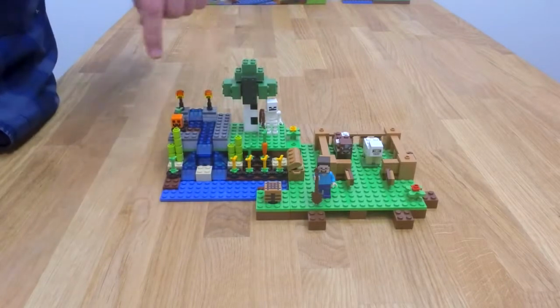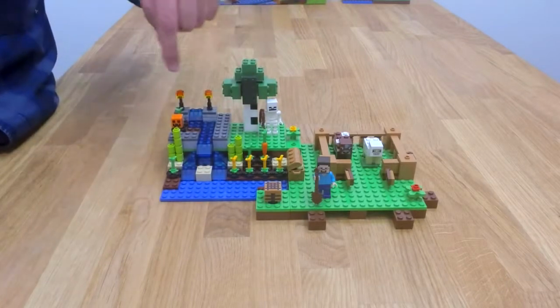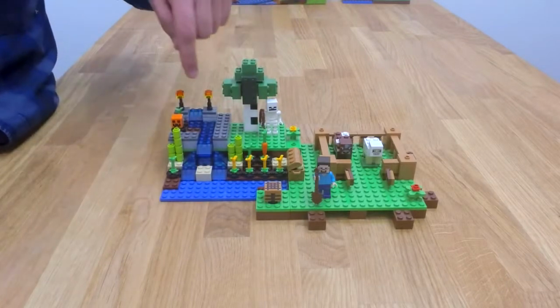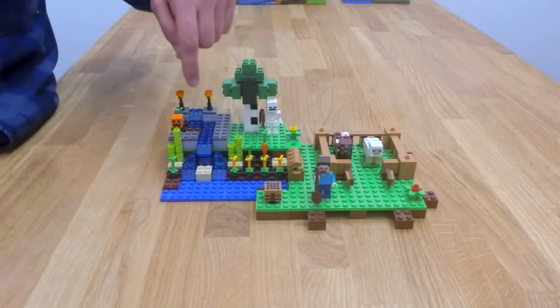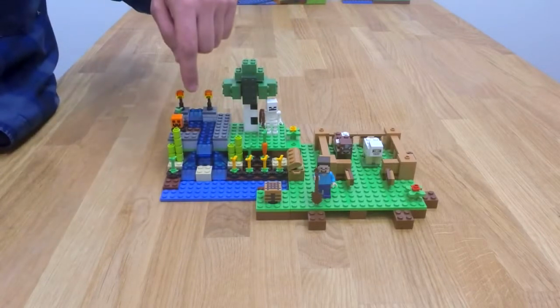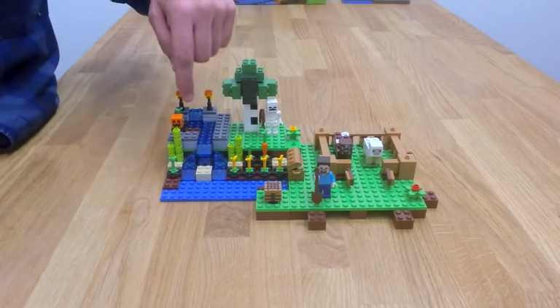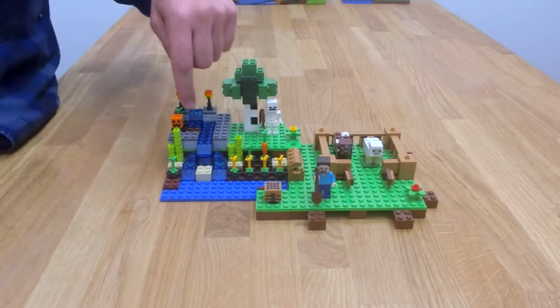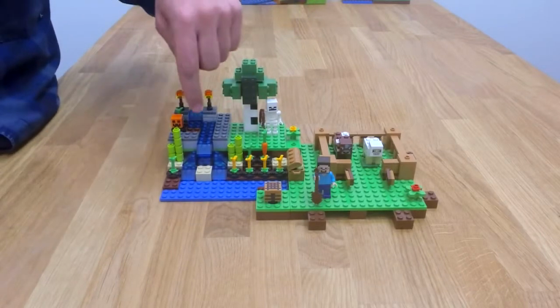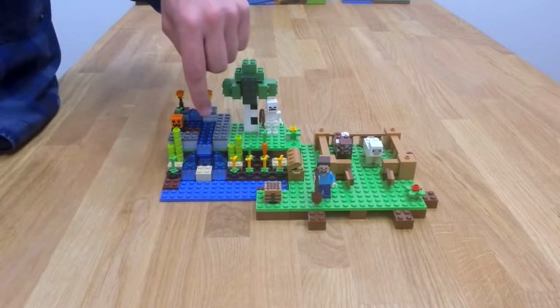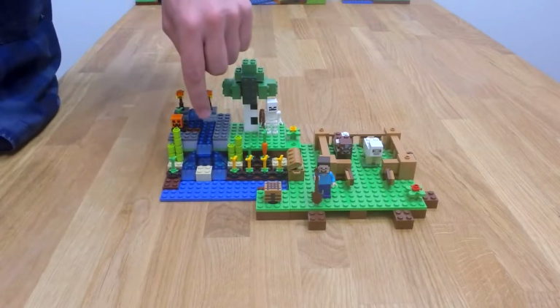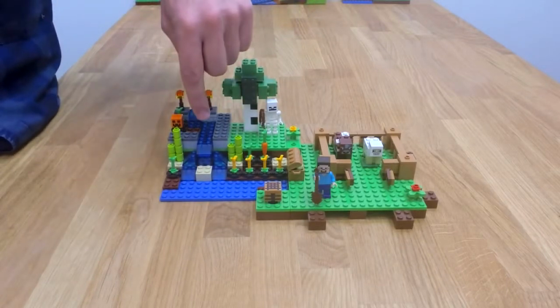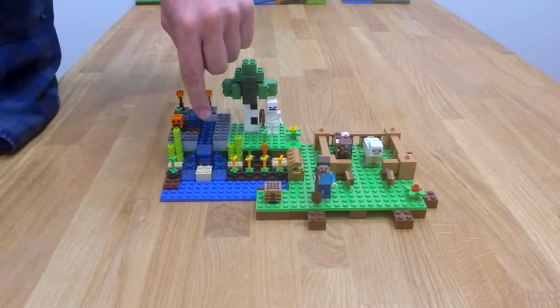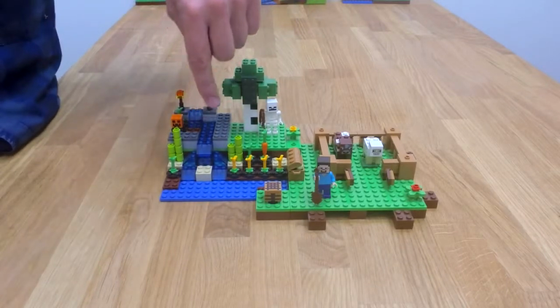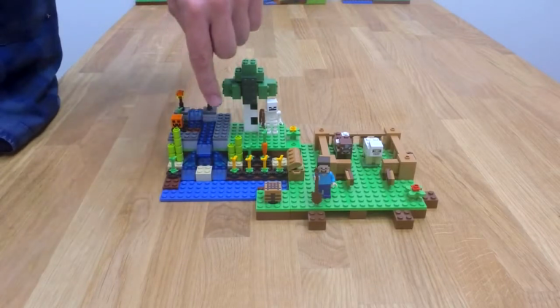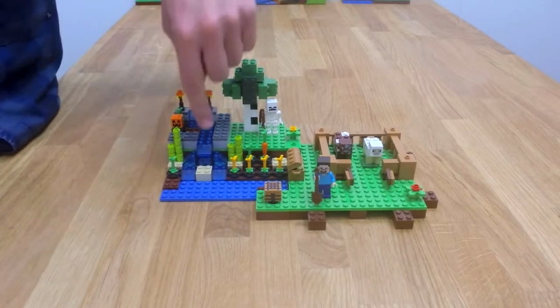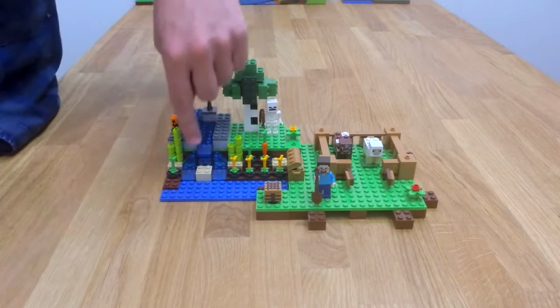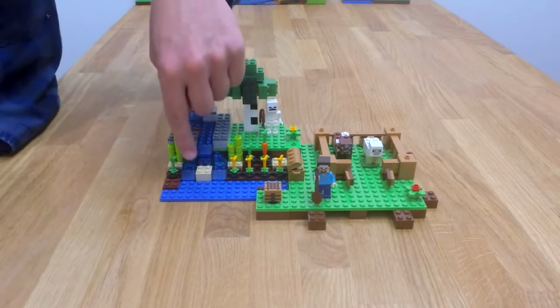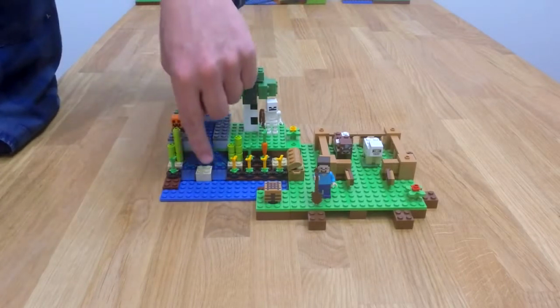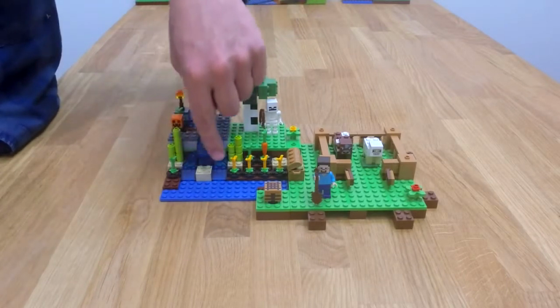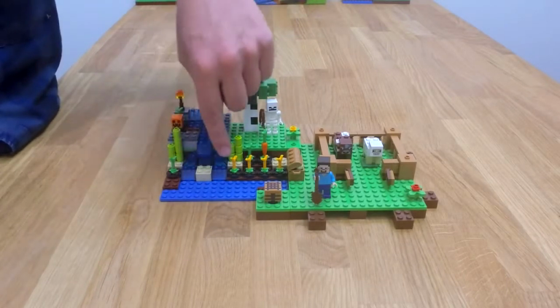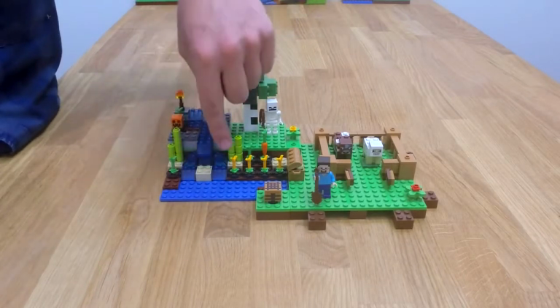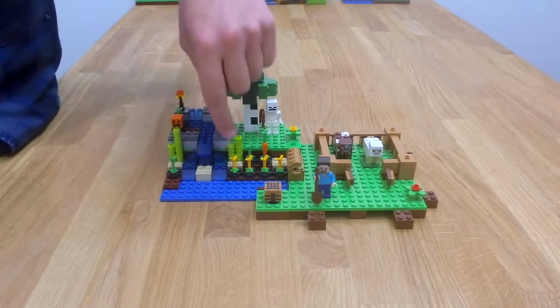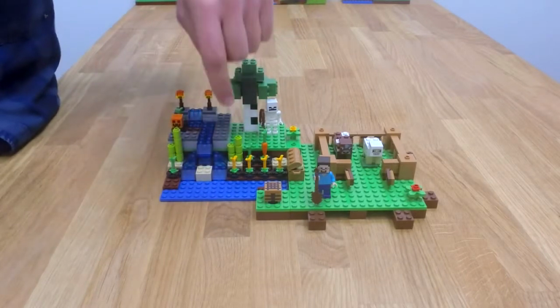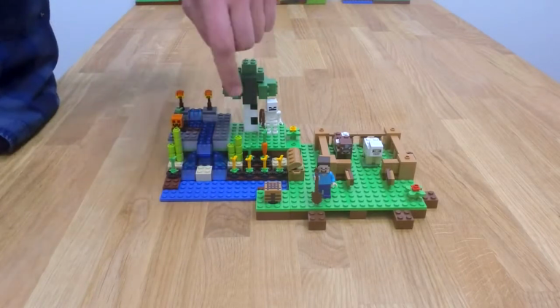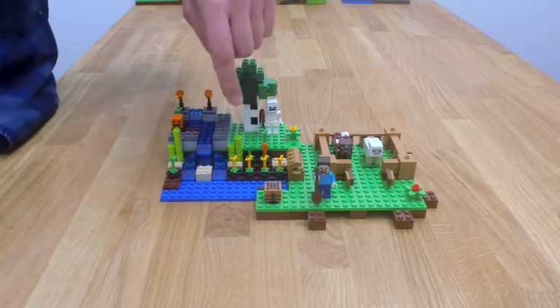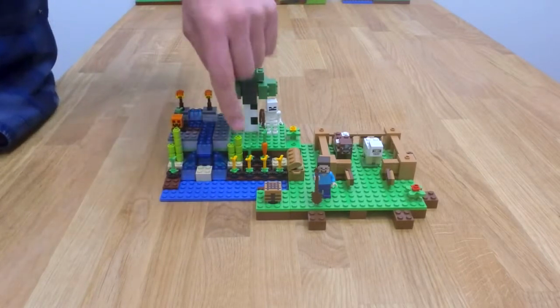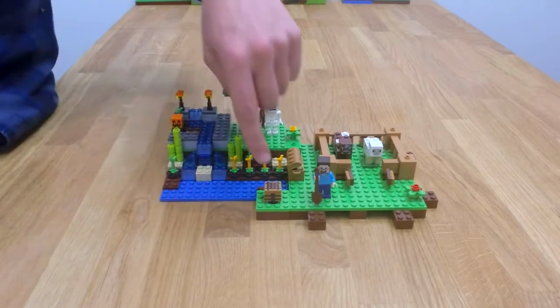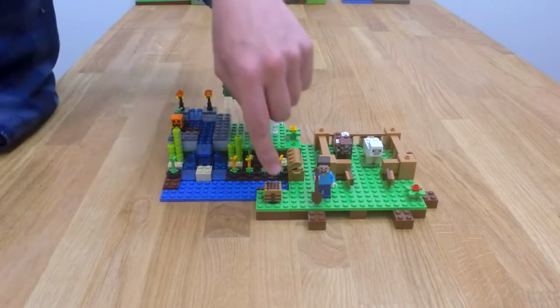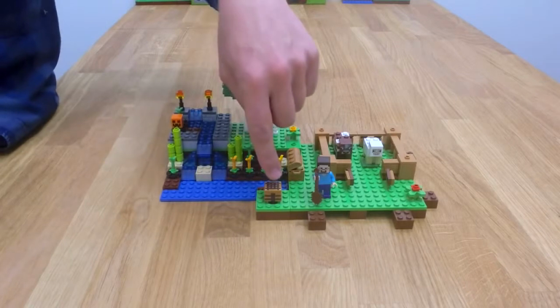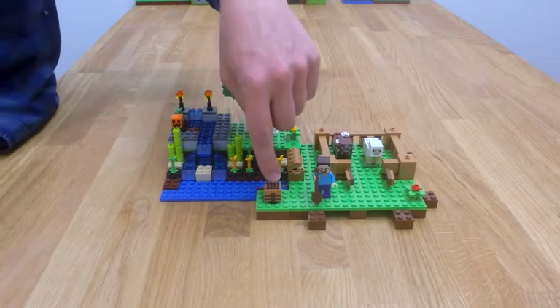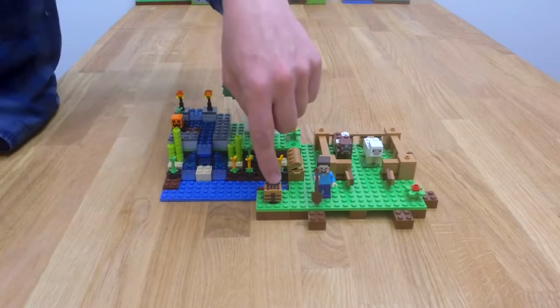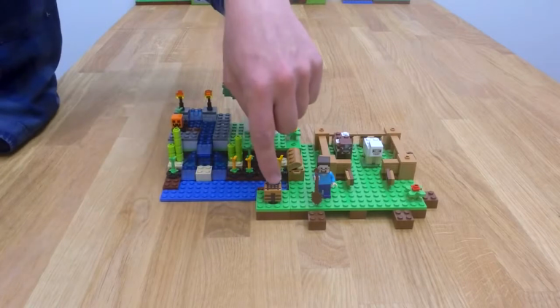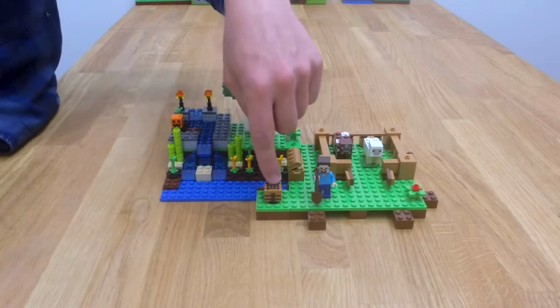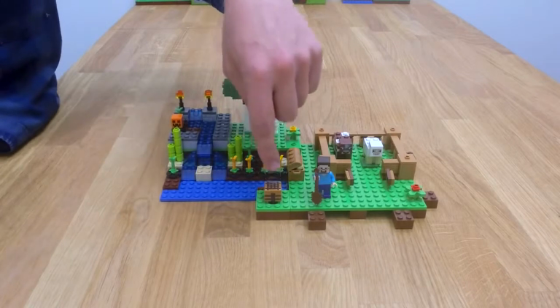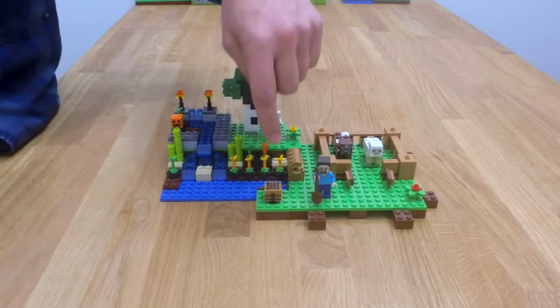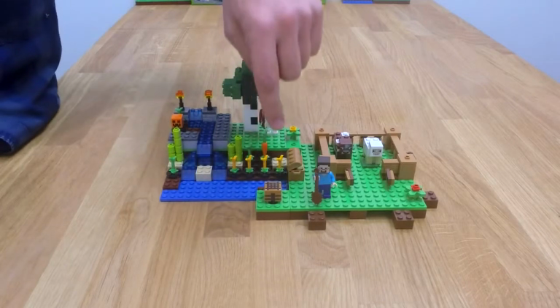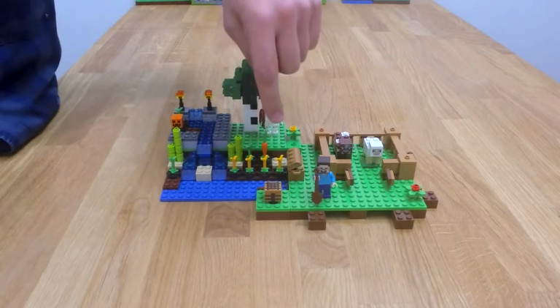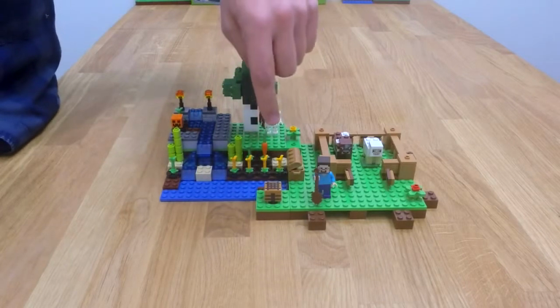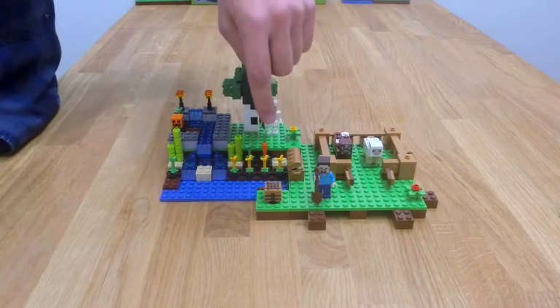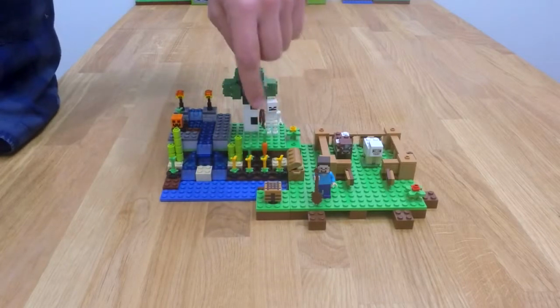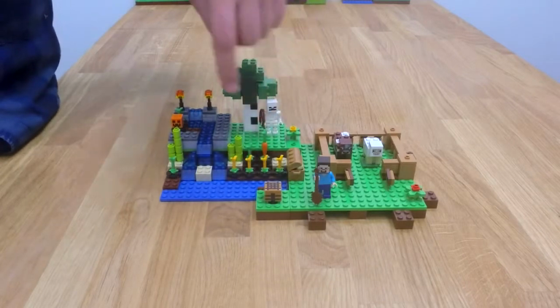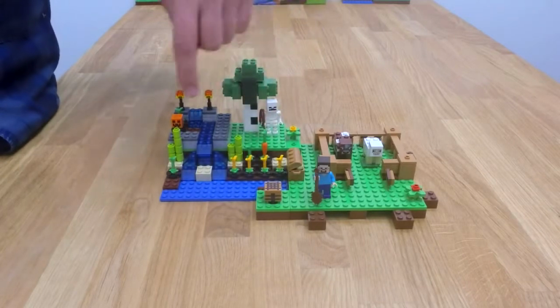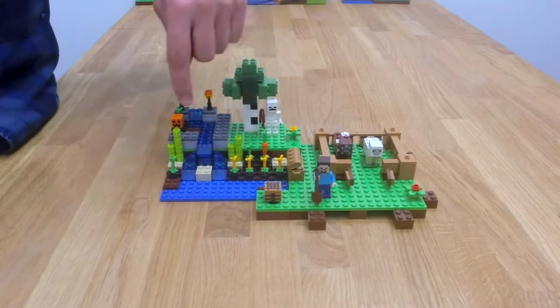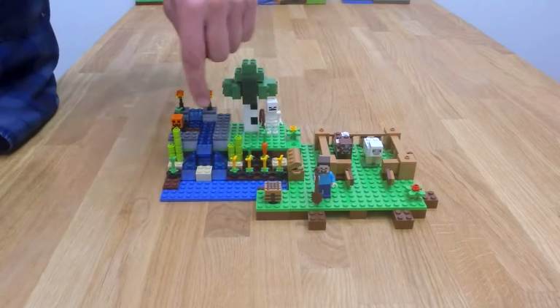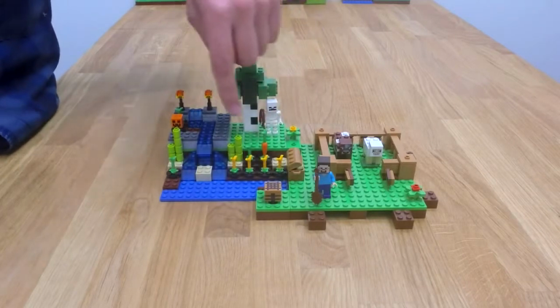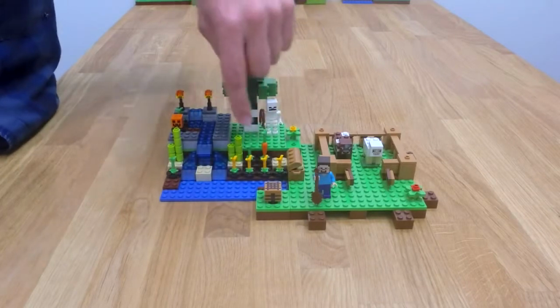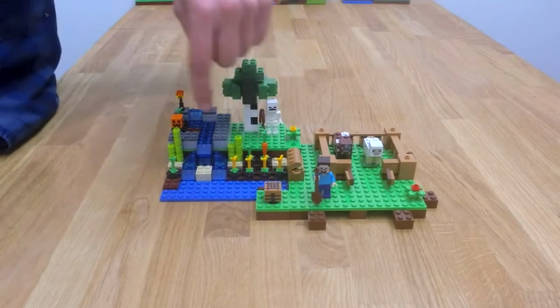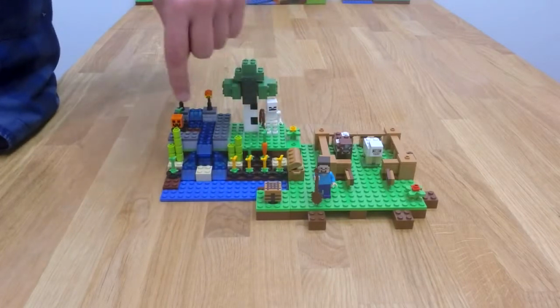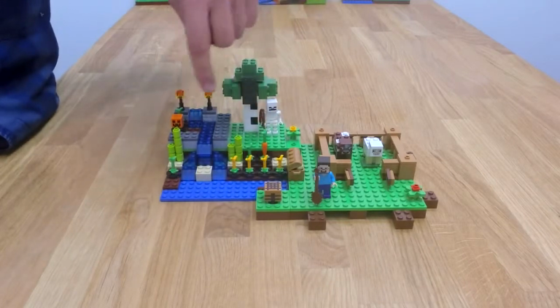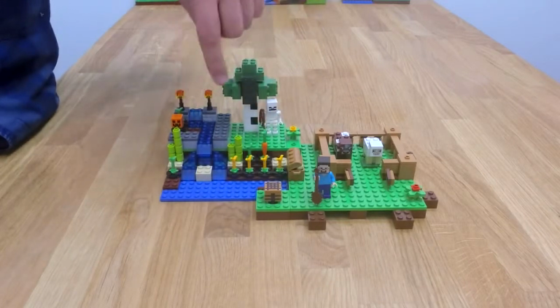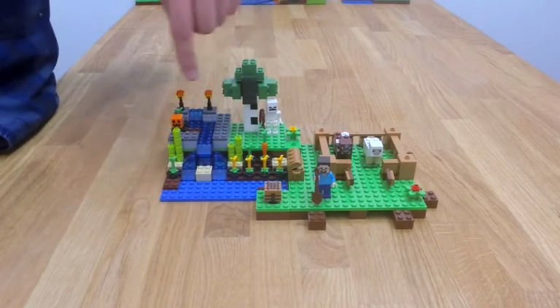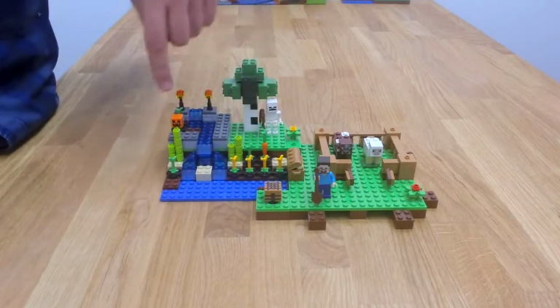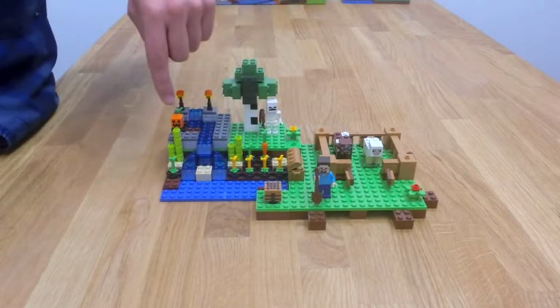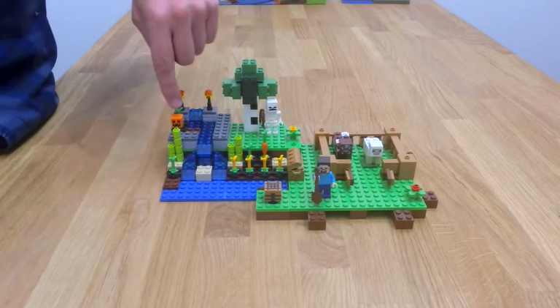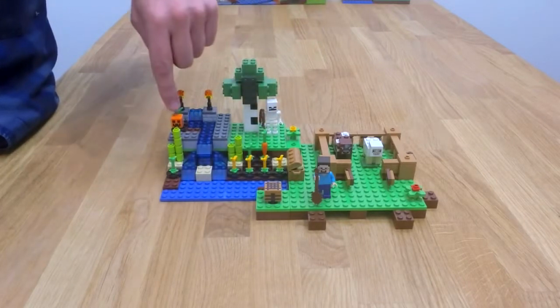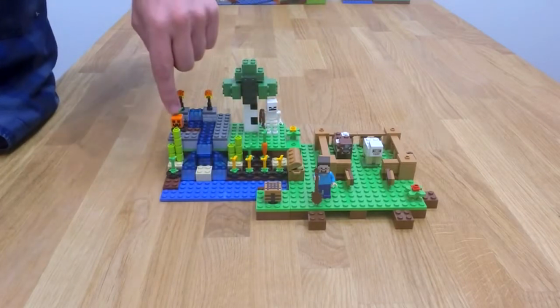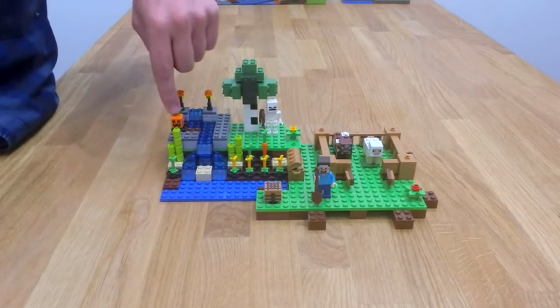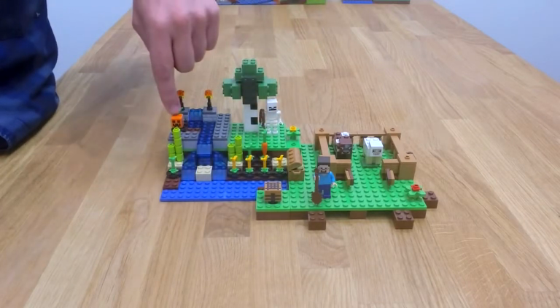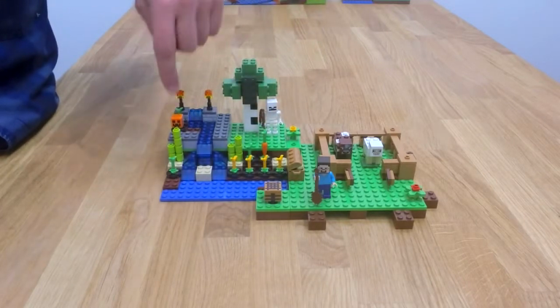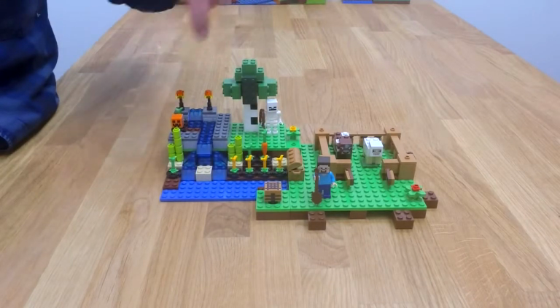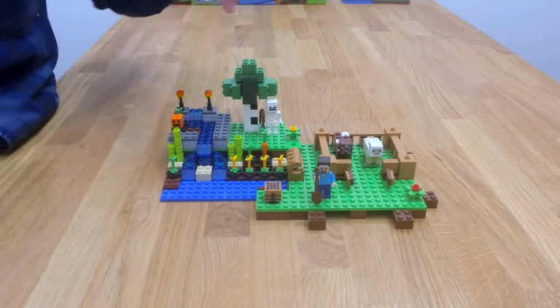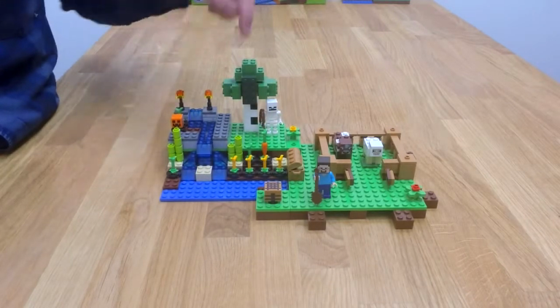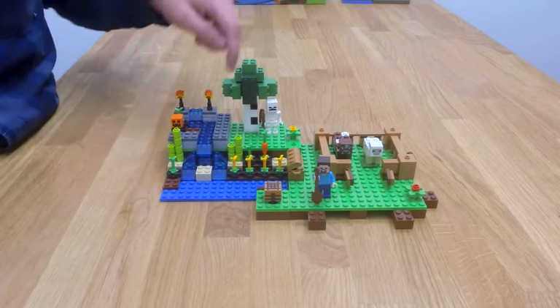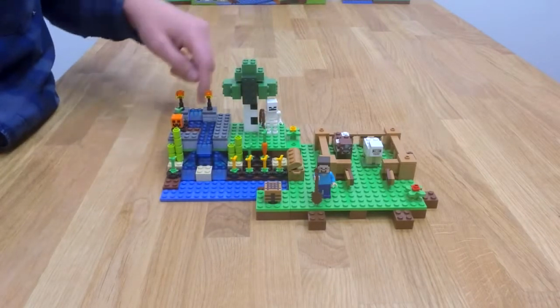Here you have some farming going on, and there's a nice stream running through here. And here's his crafting table, which he can make stuff with, and here's the pumpkin head.